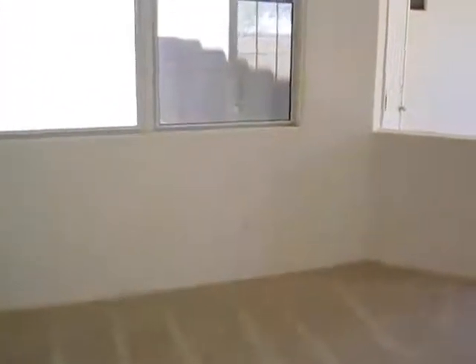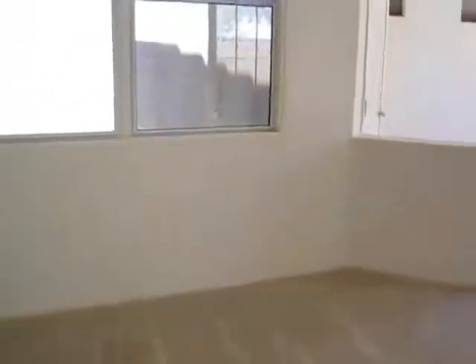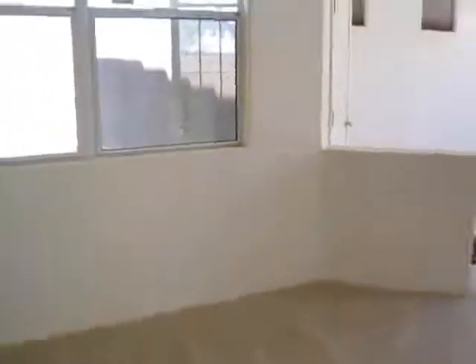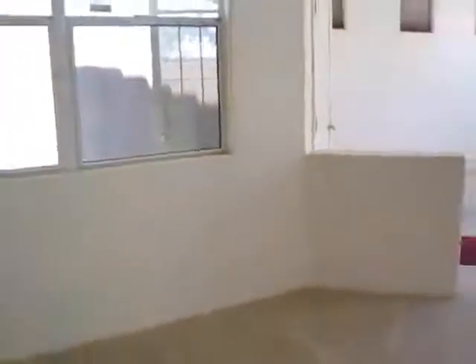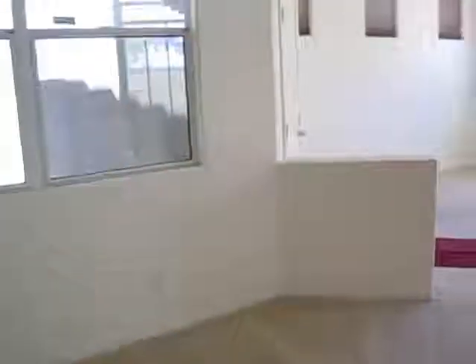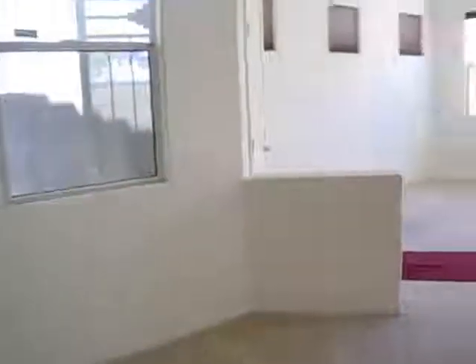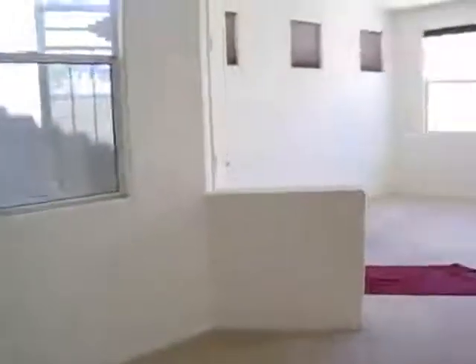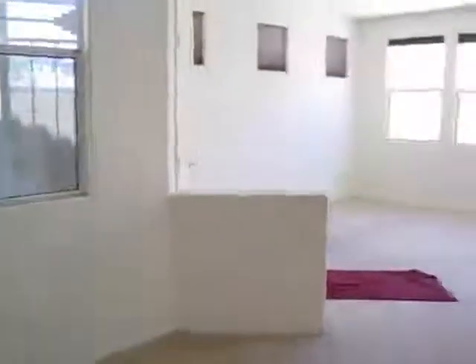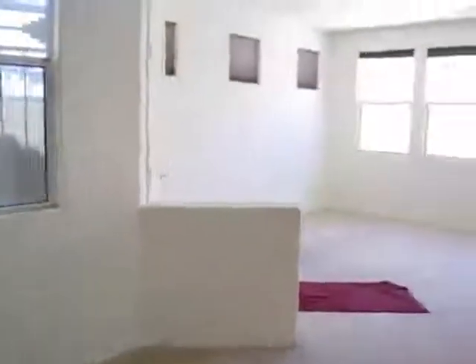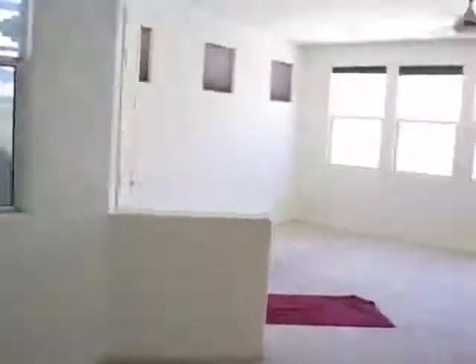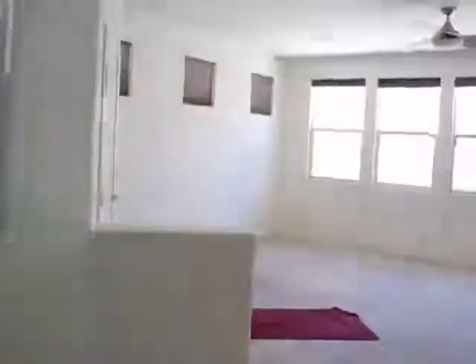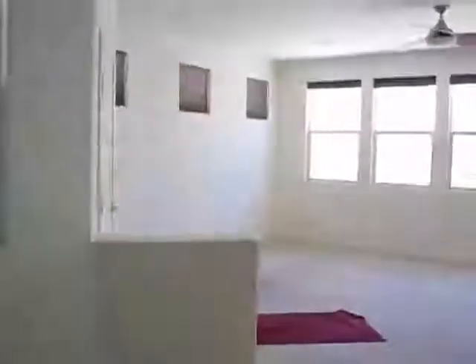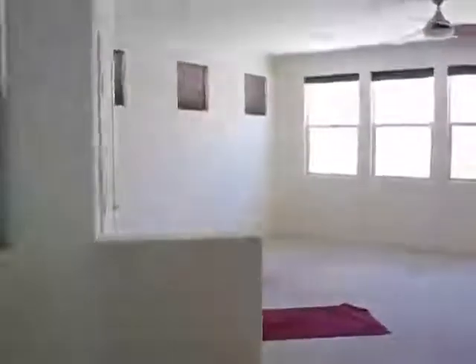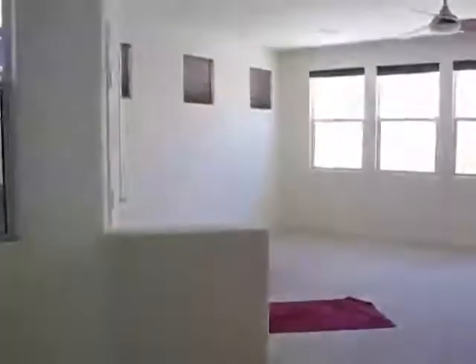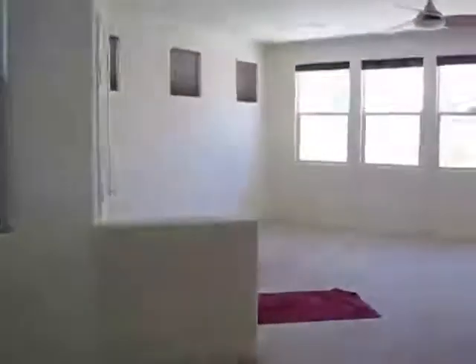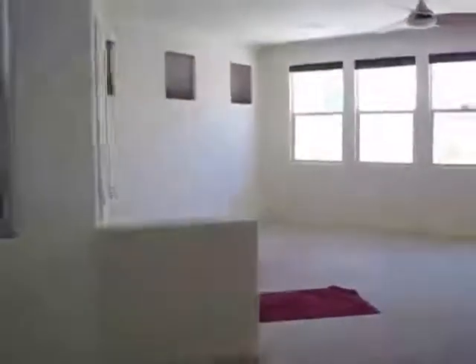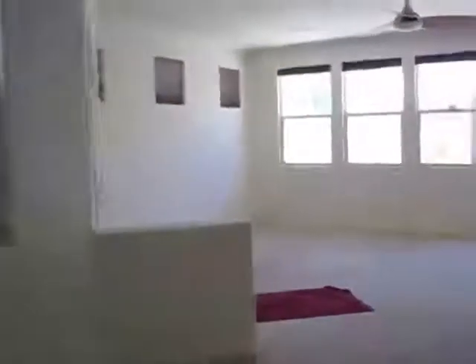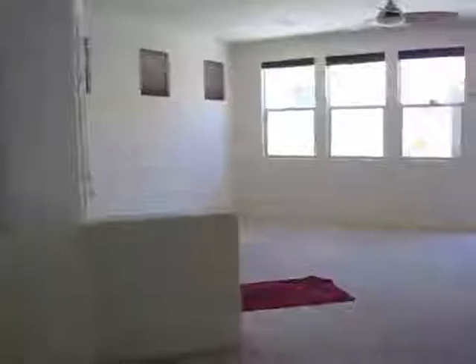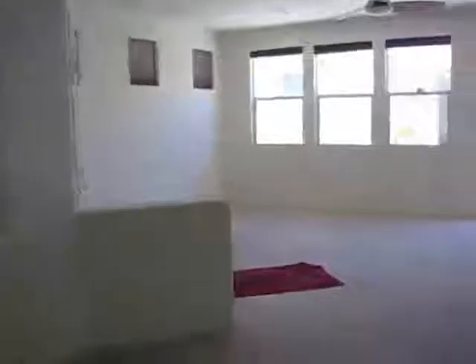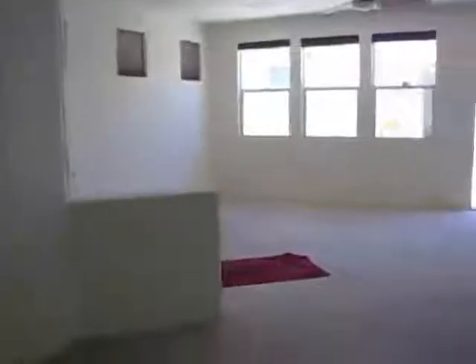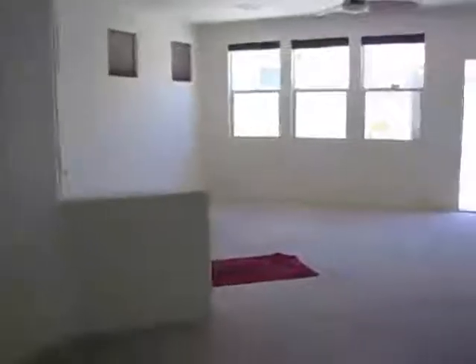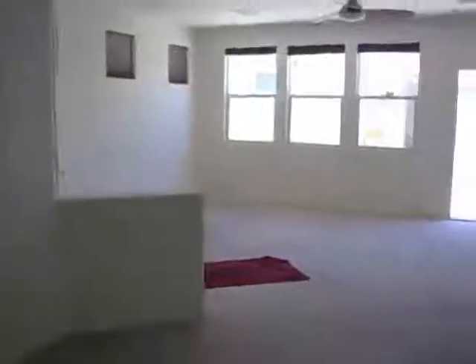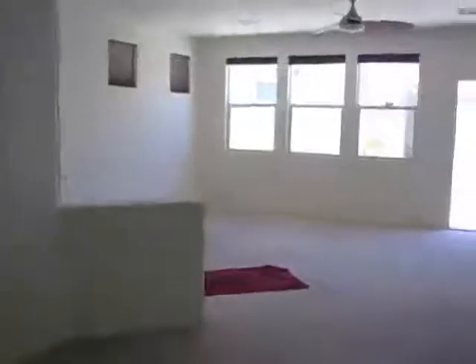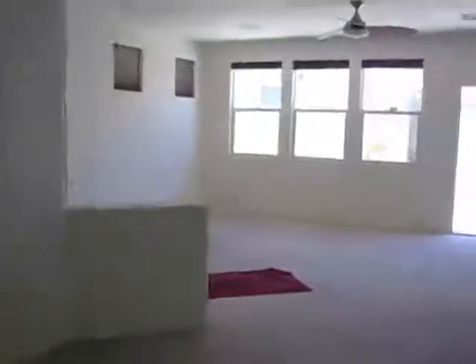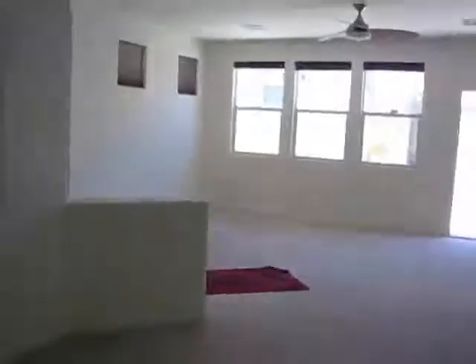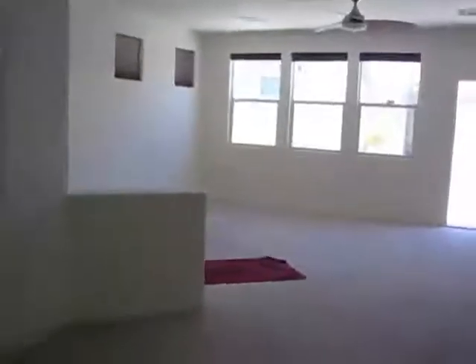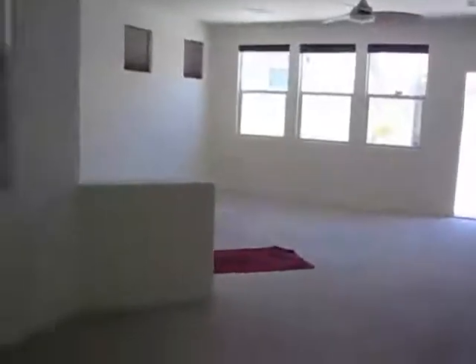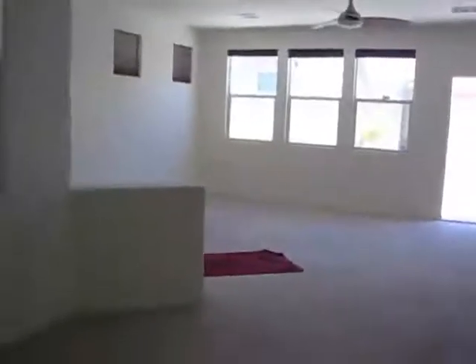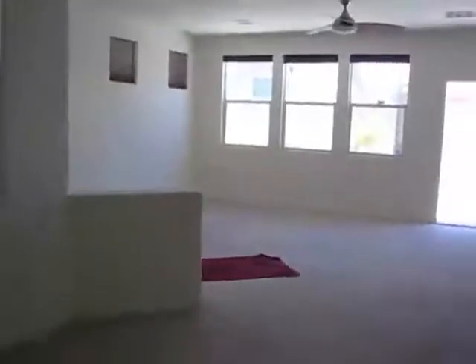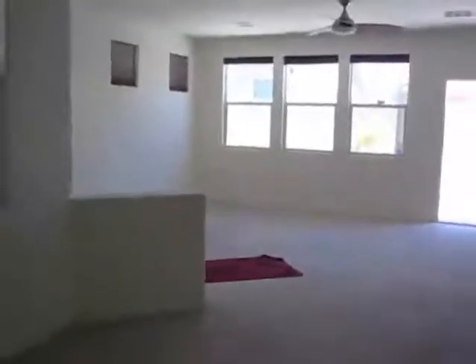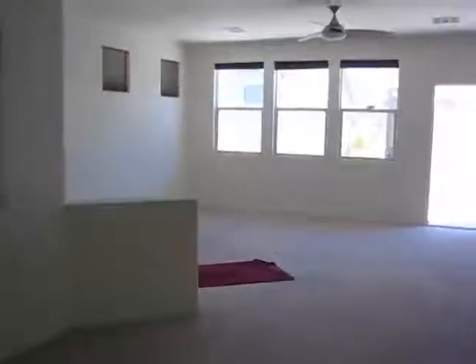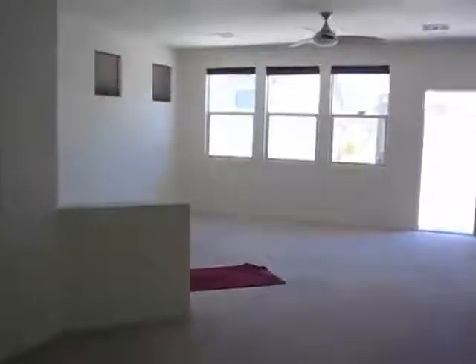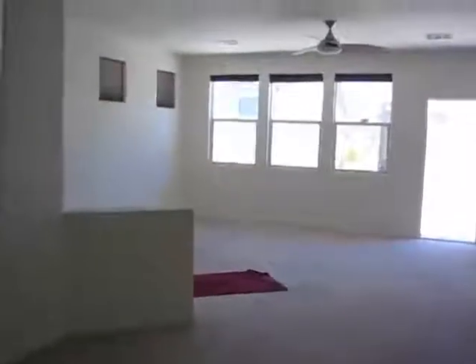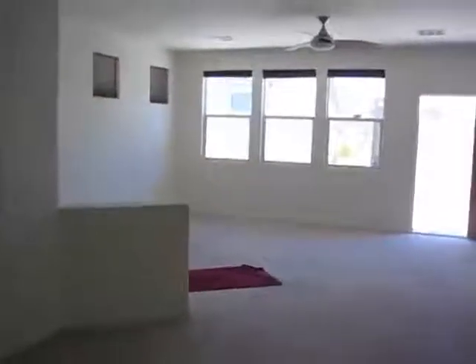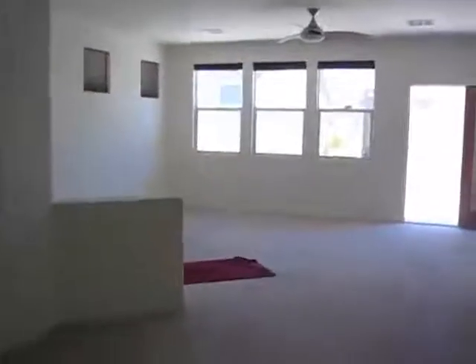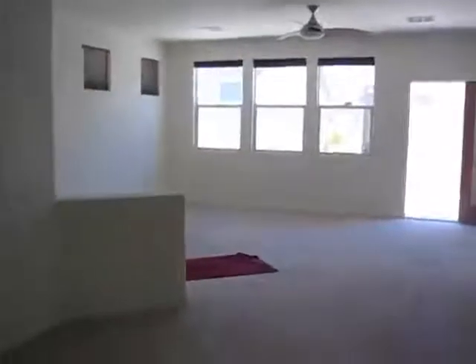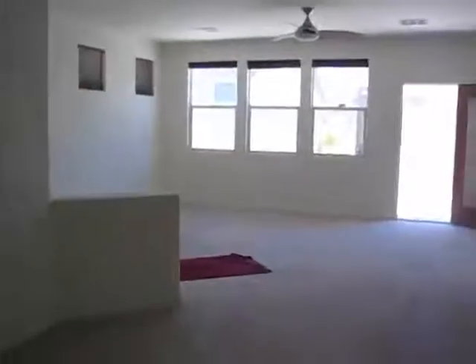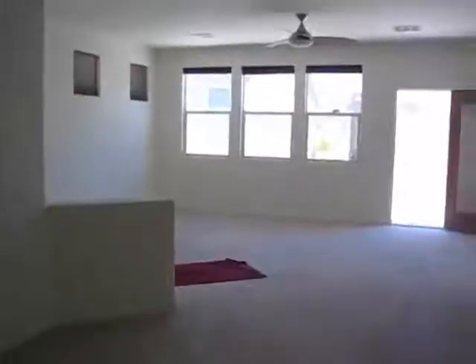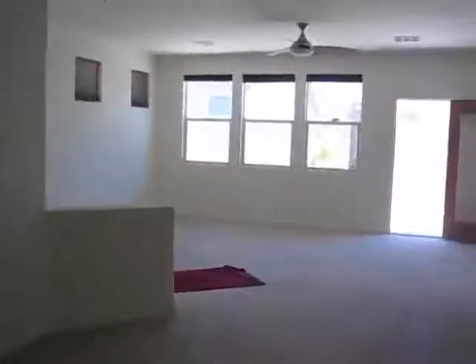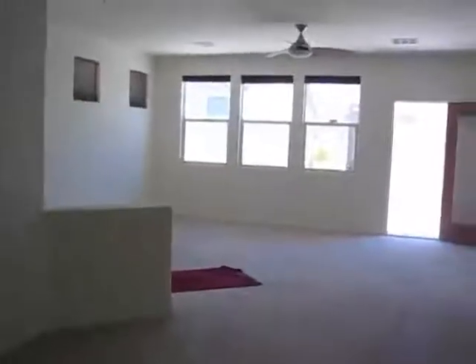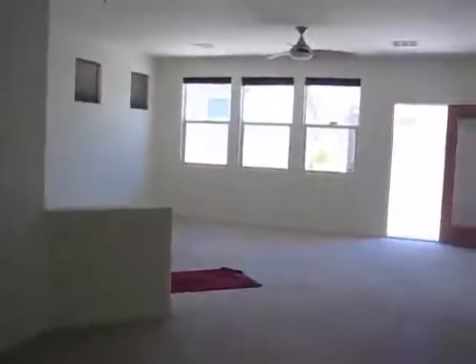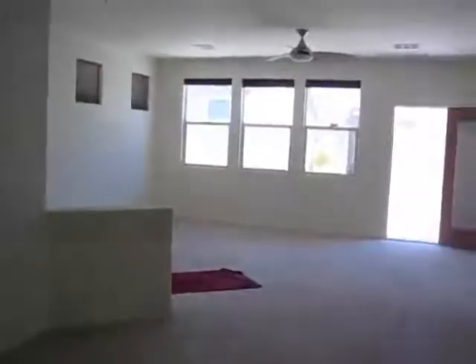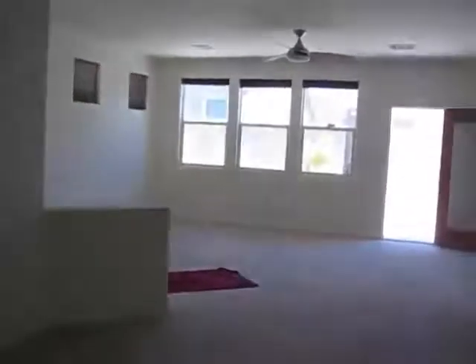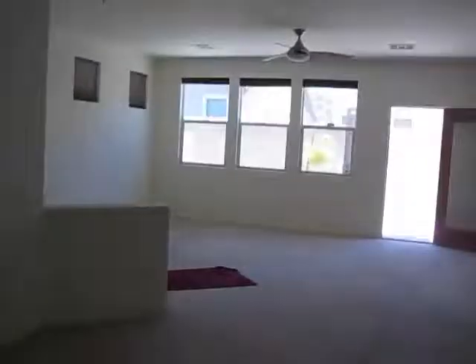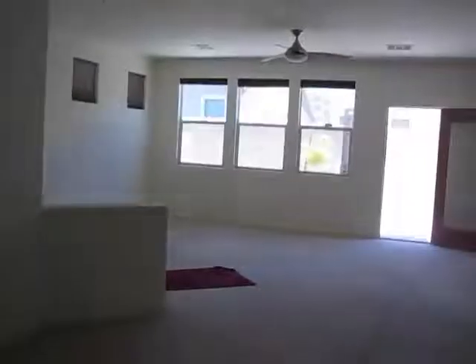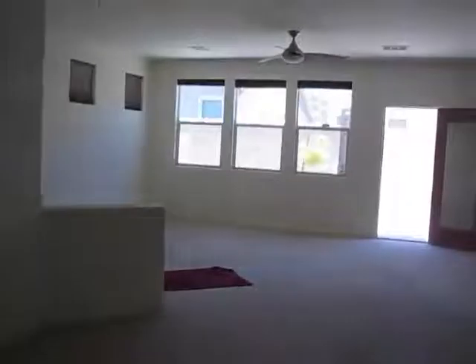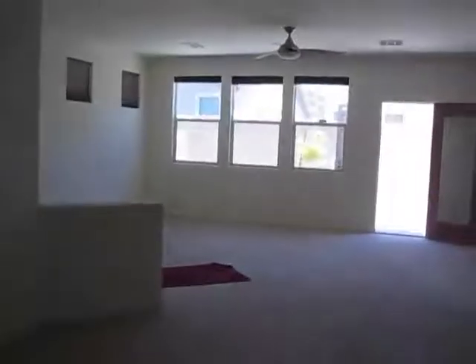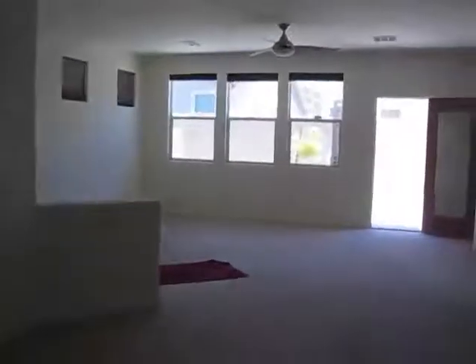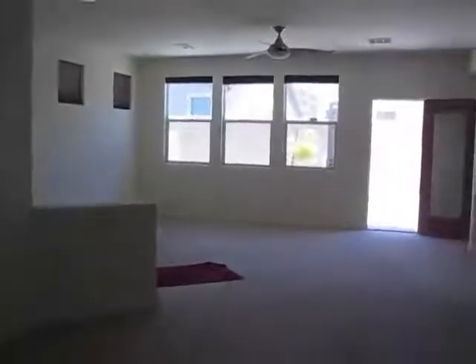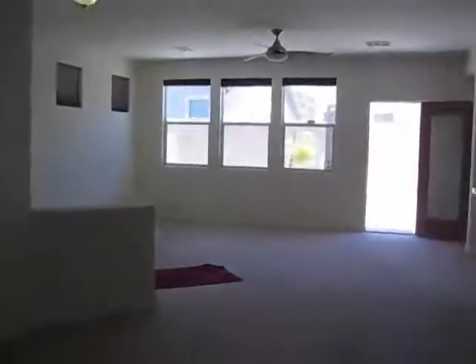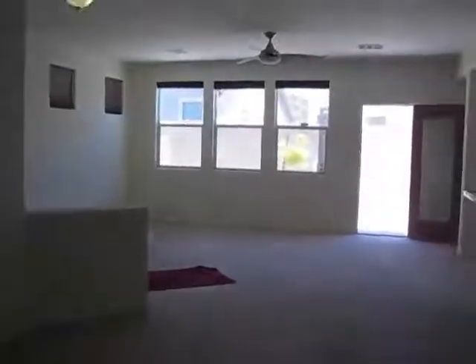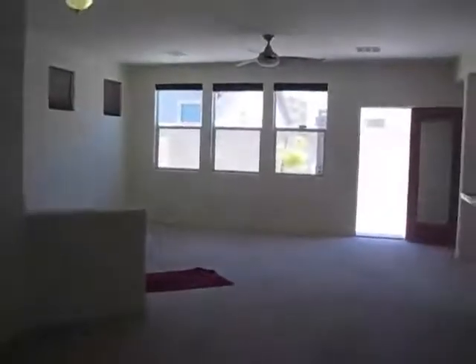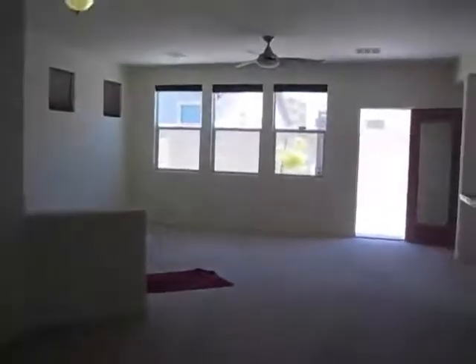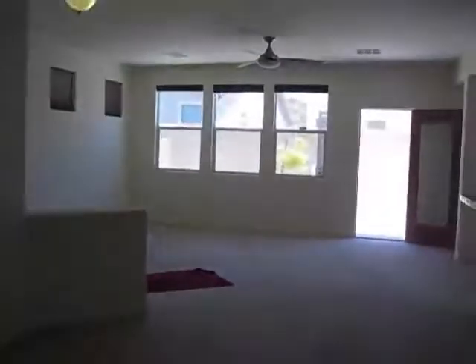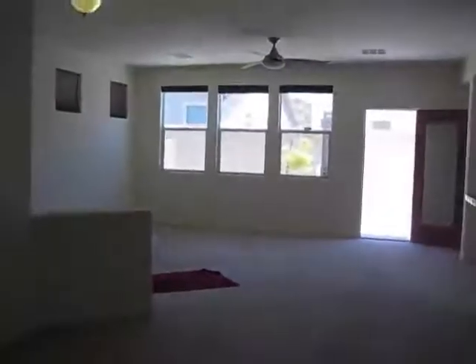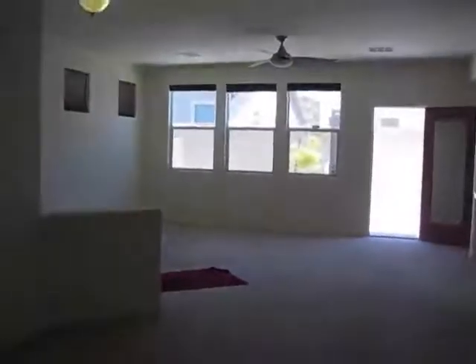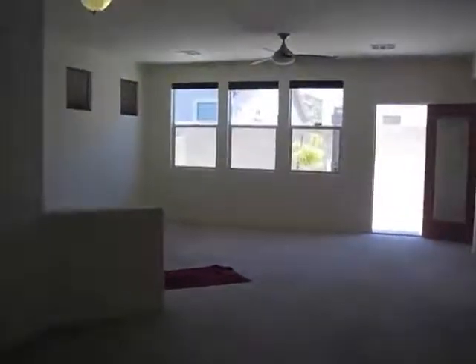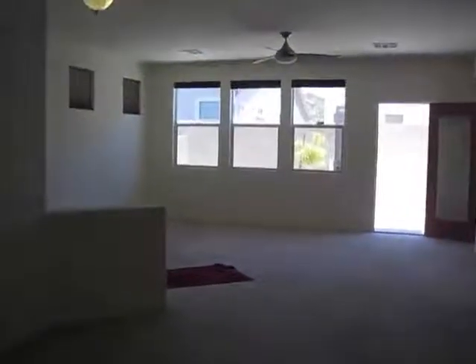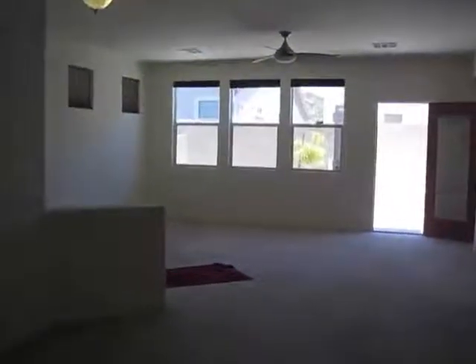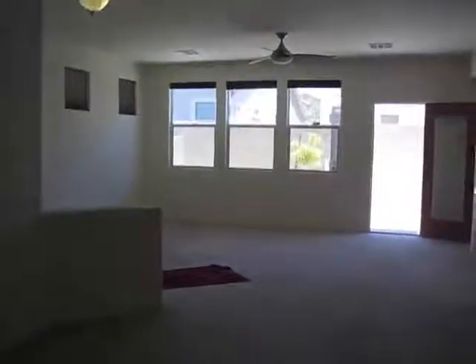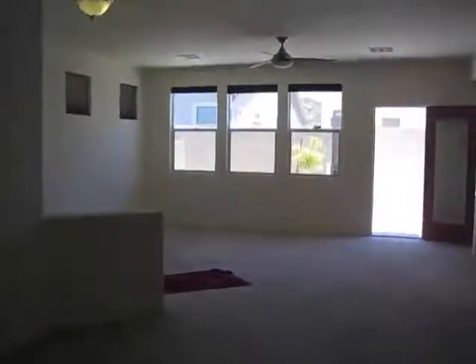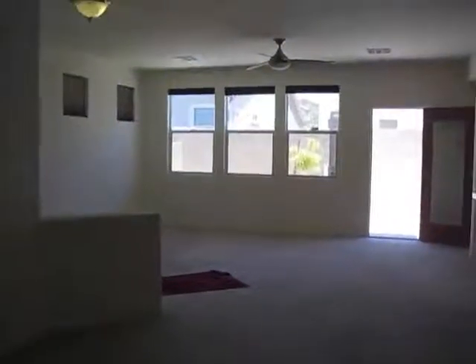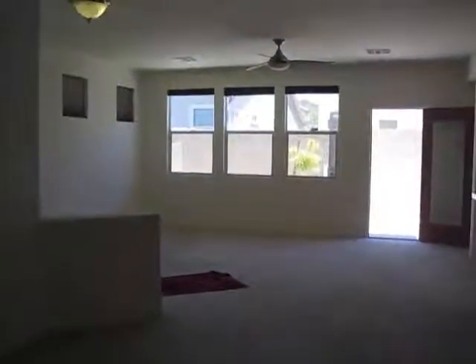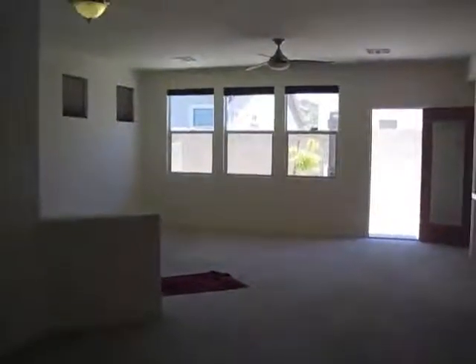And there you have 344 Fox Blitz Way. Welcome to your new home.